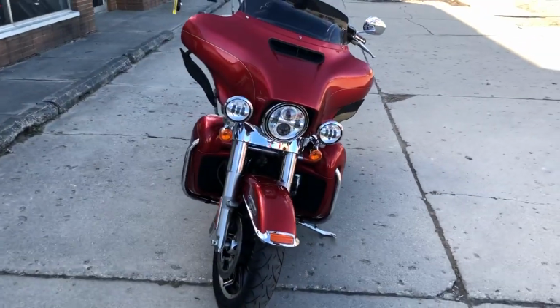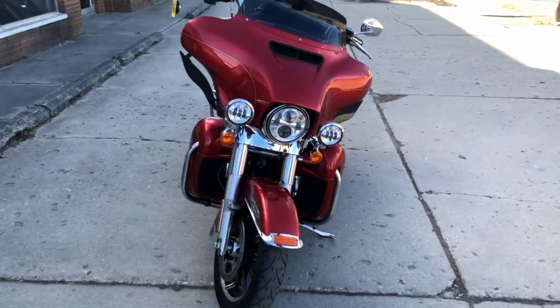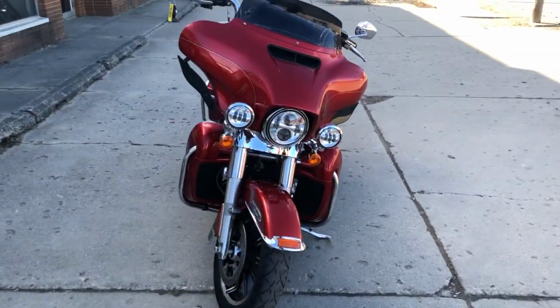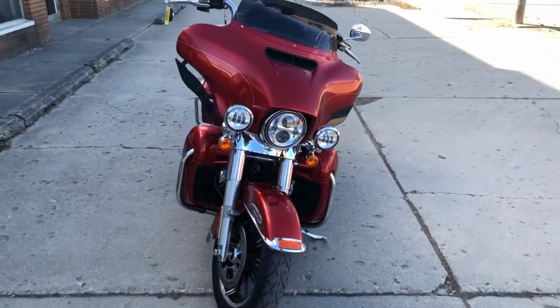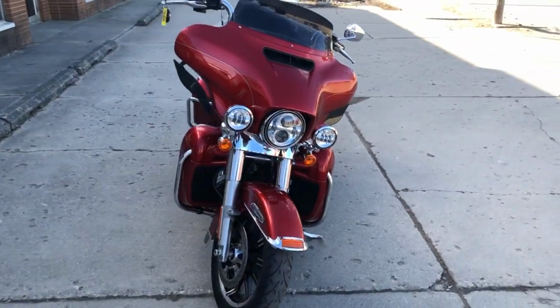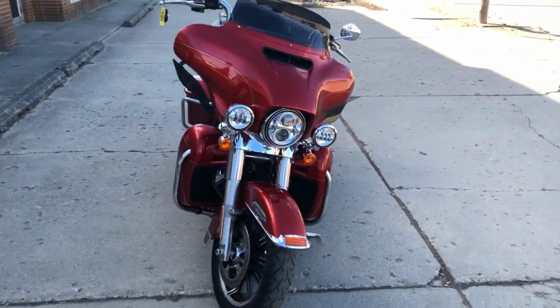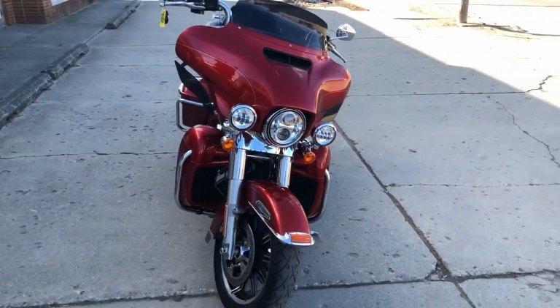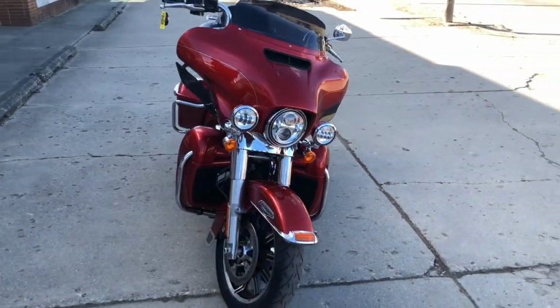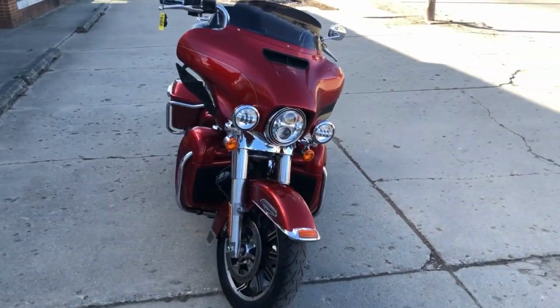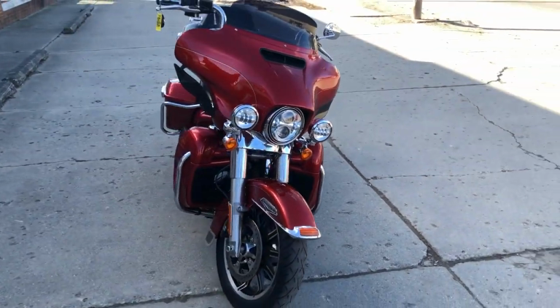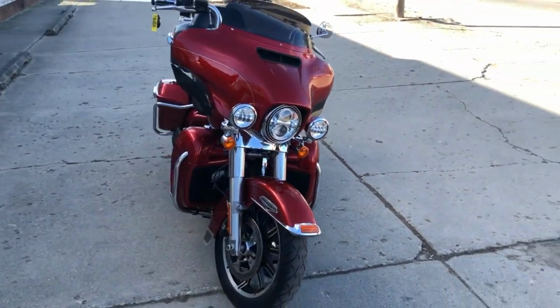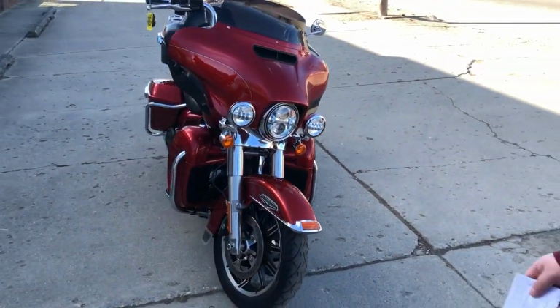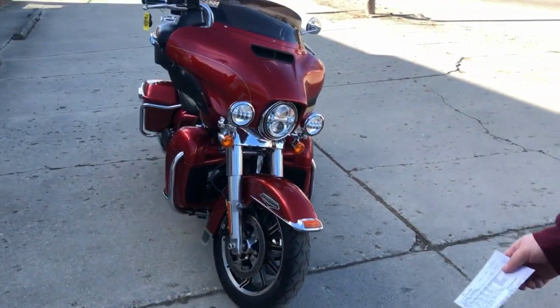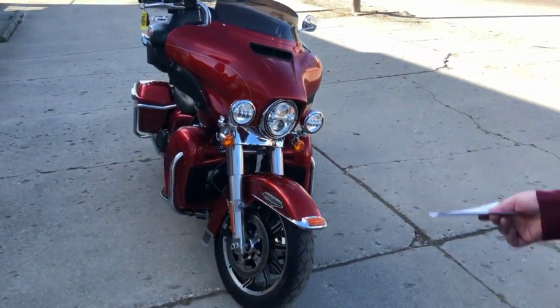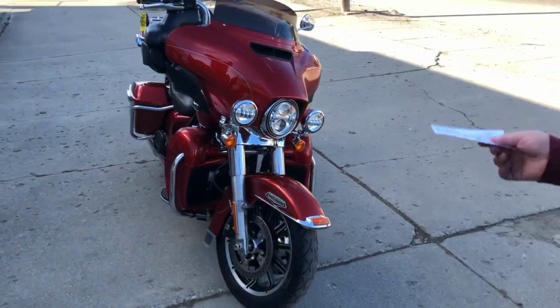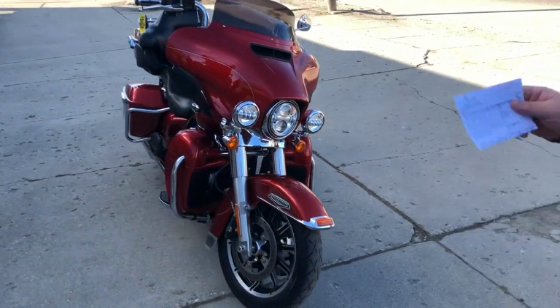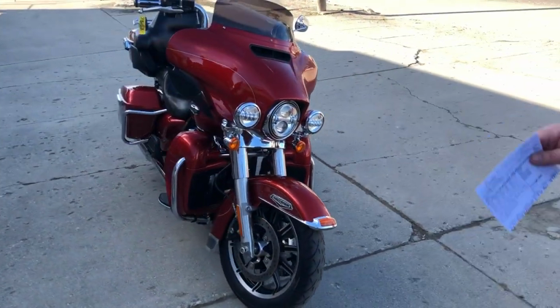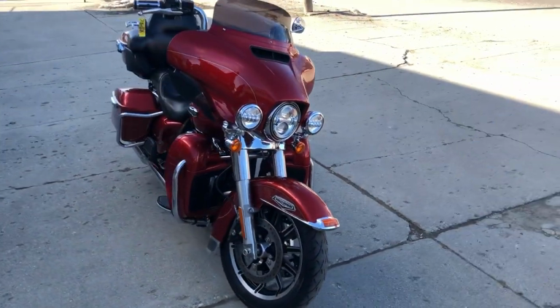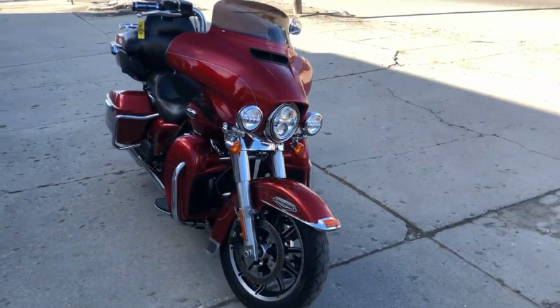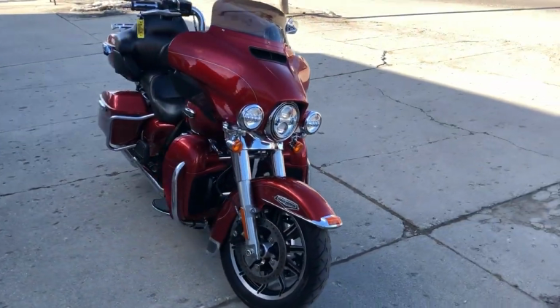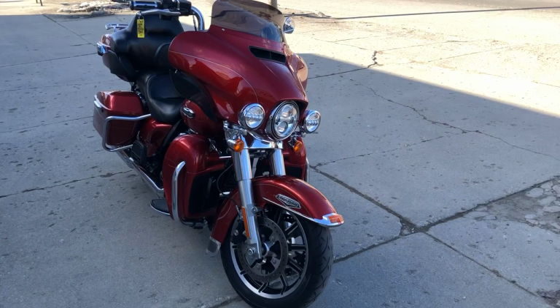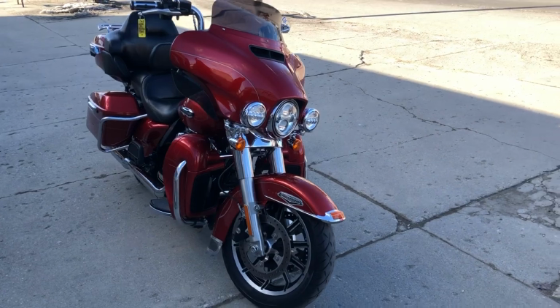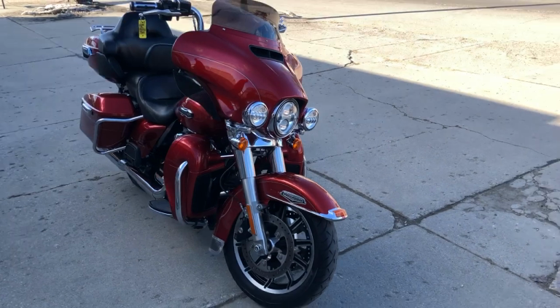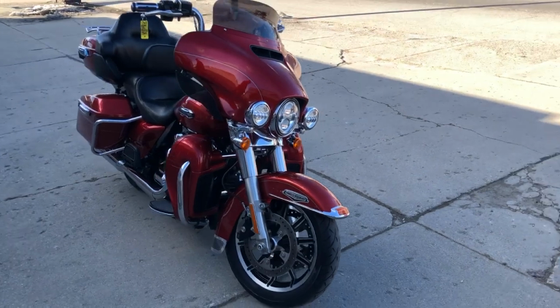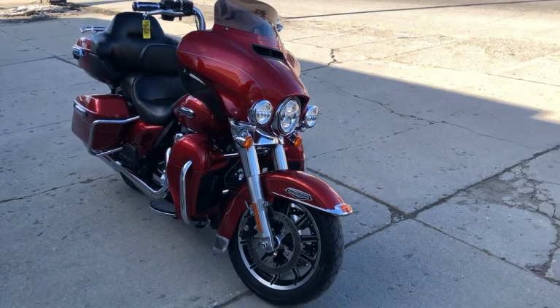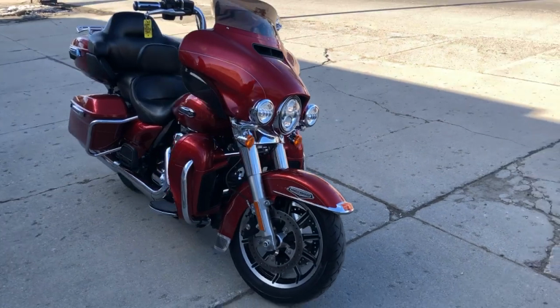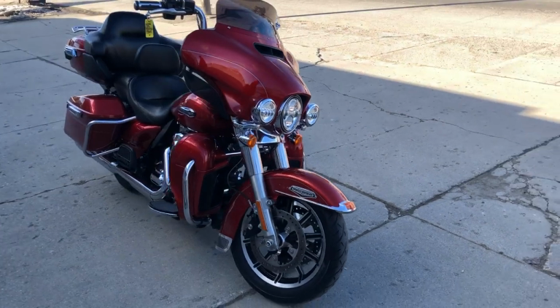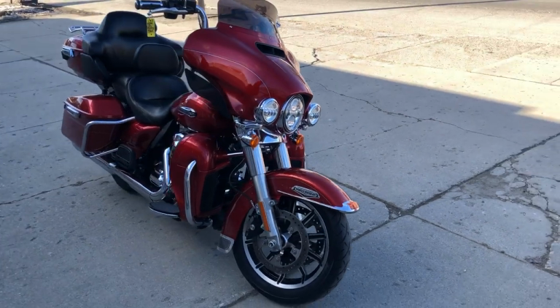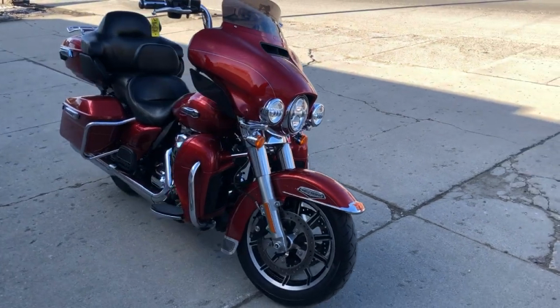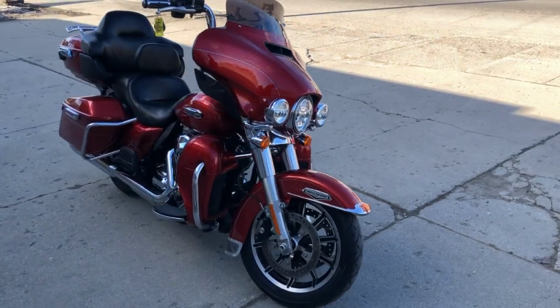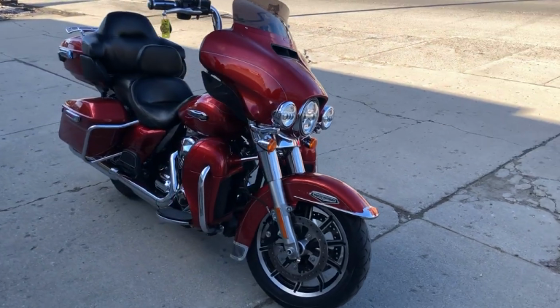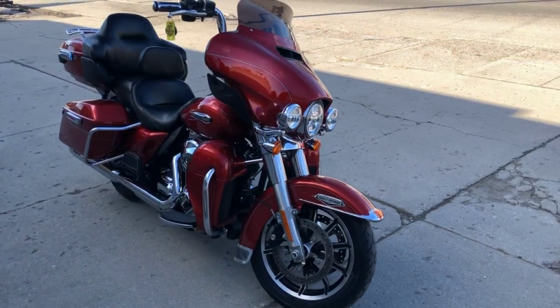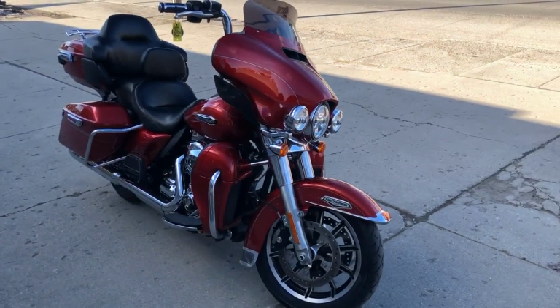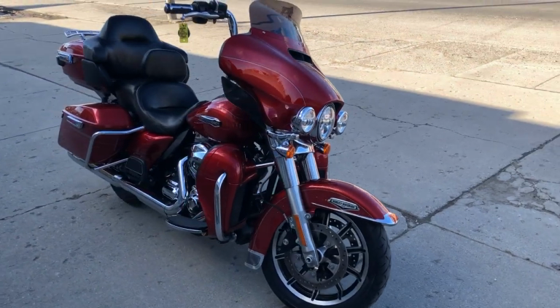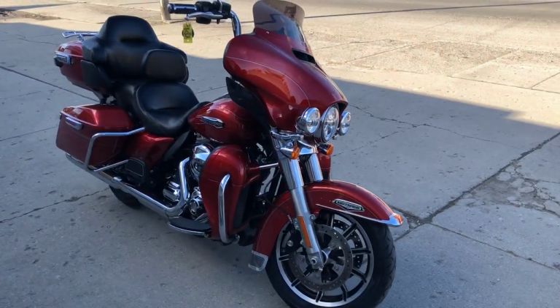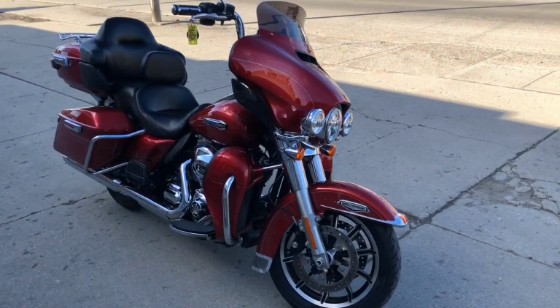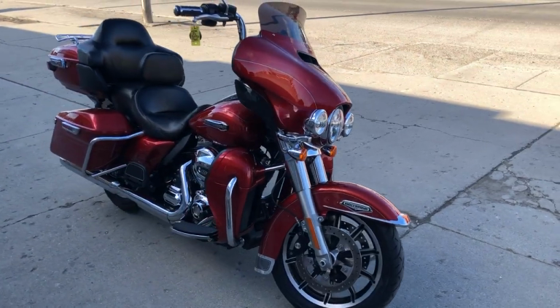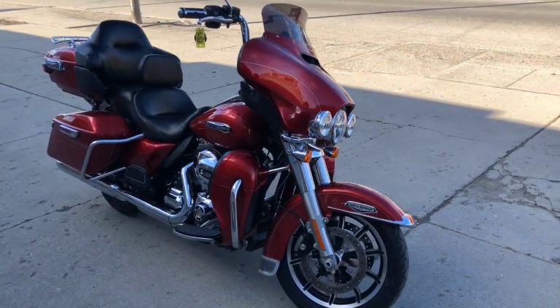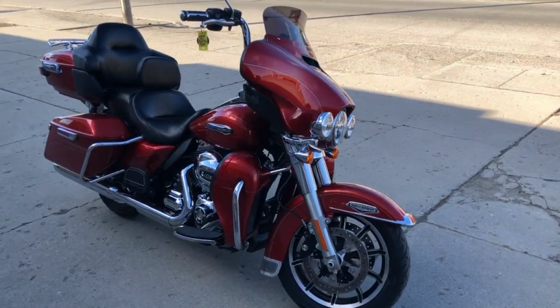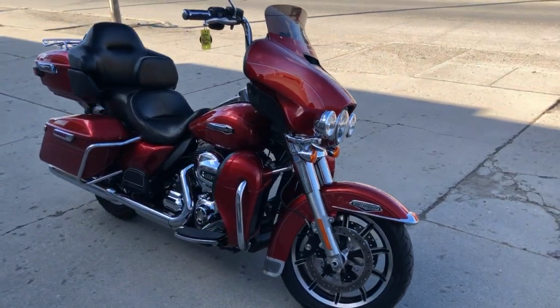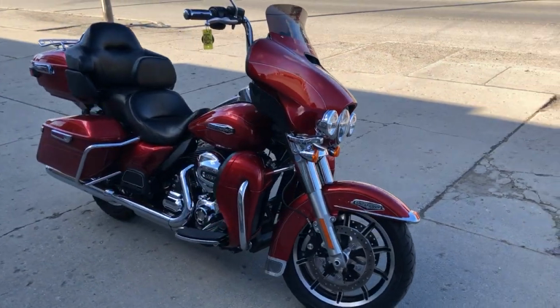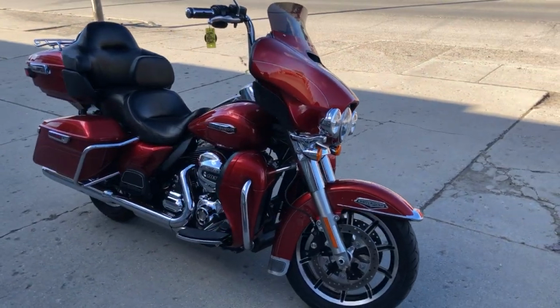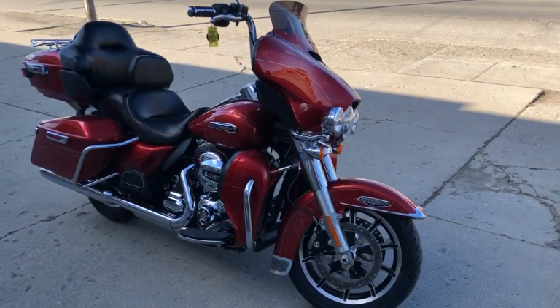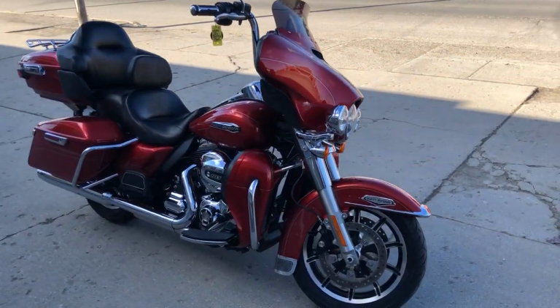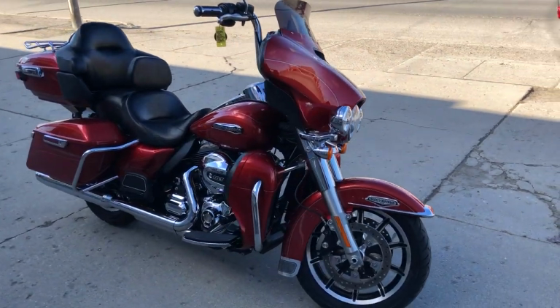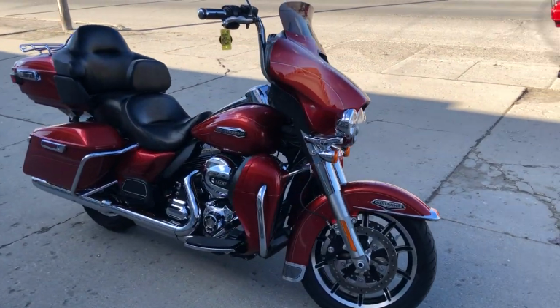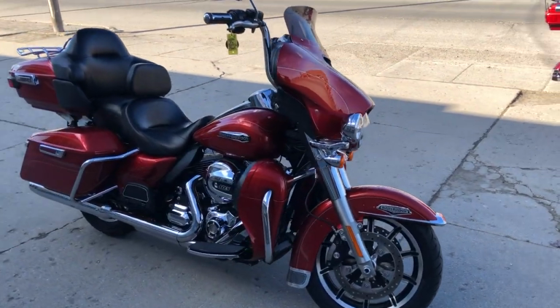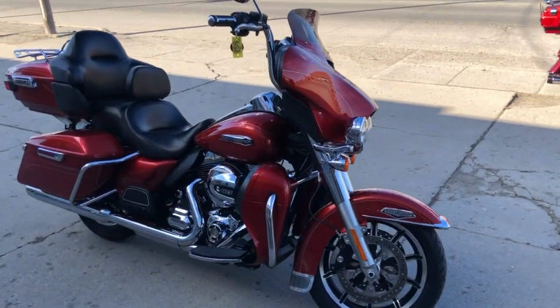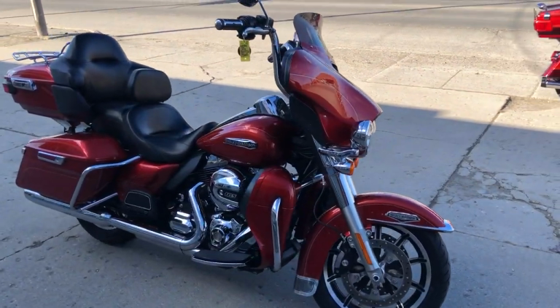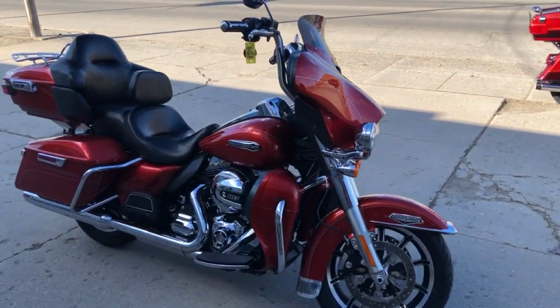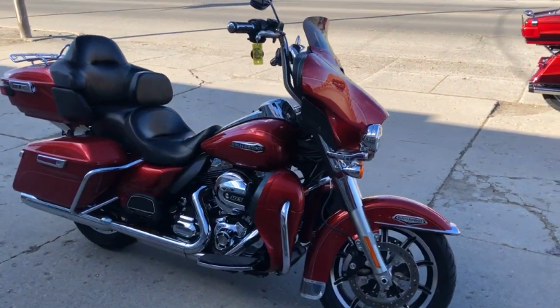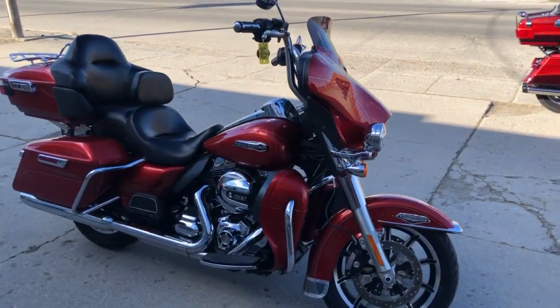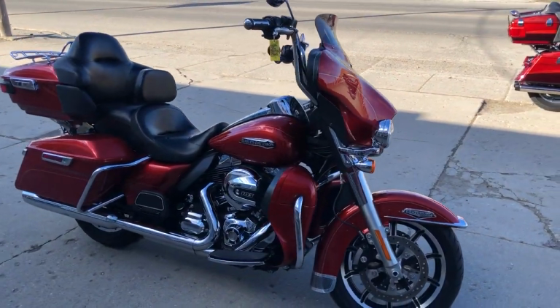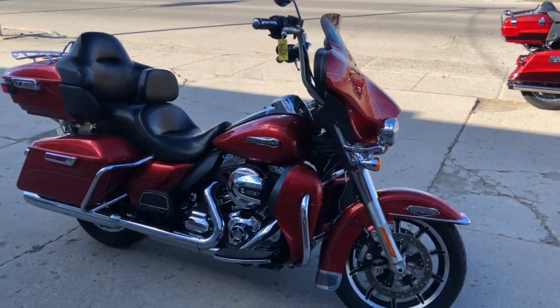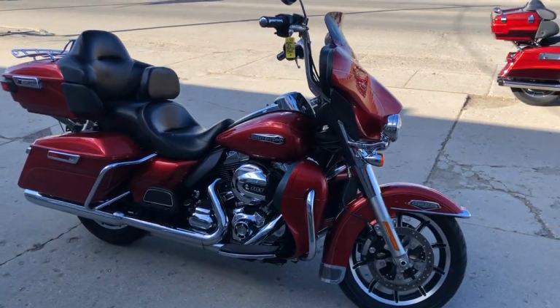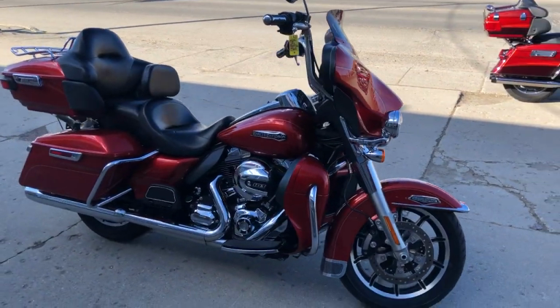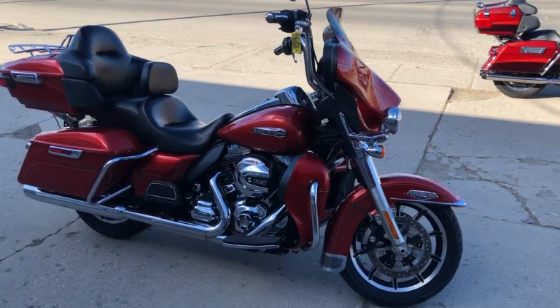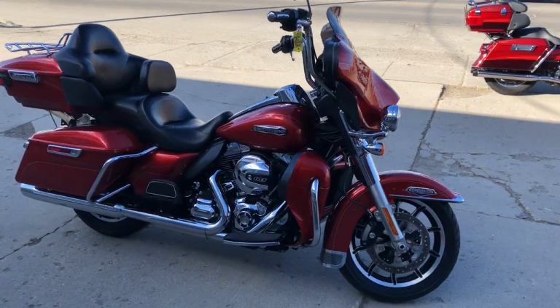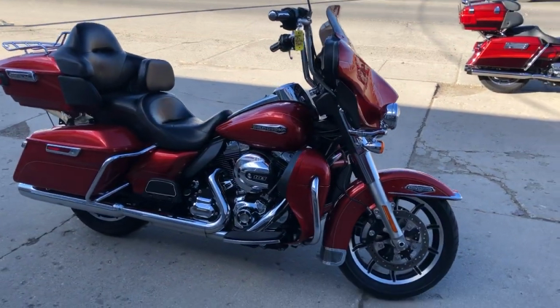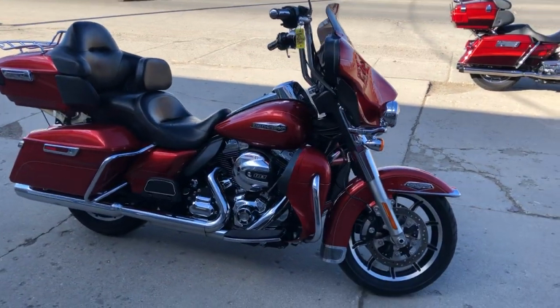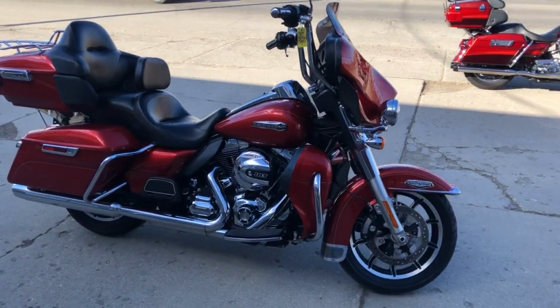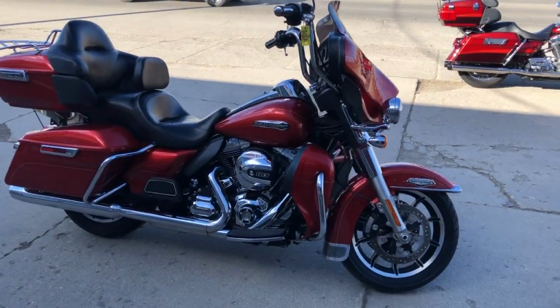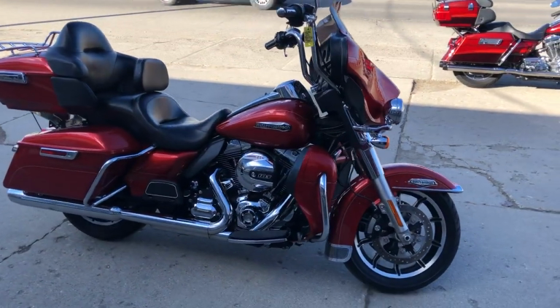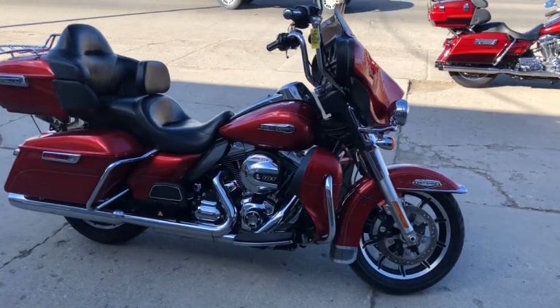Looks like it does have Daymaker headlights and some bars on it. Give us a call, guys — 810-648-9500.